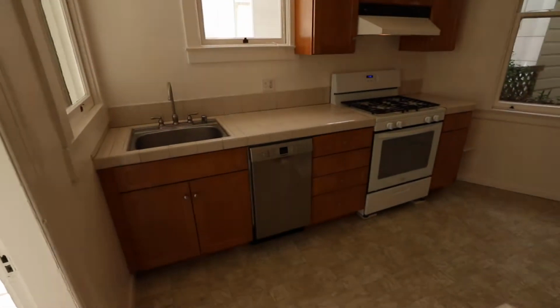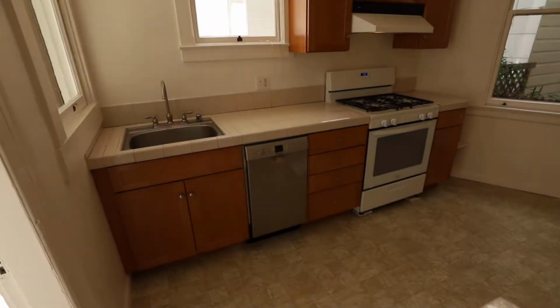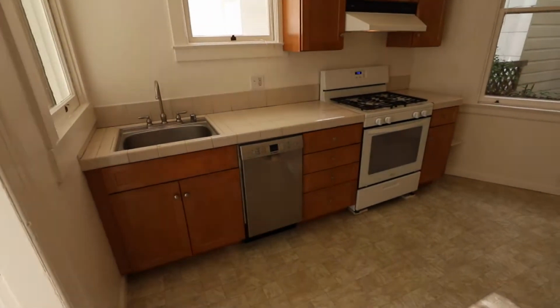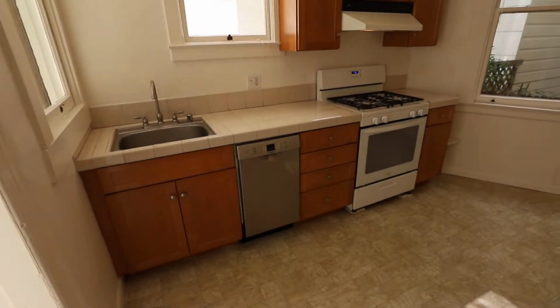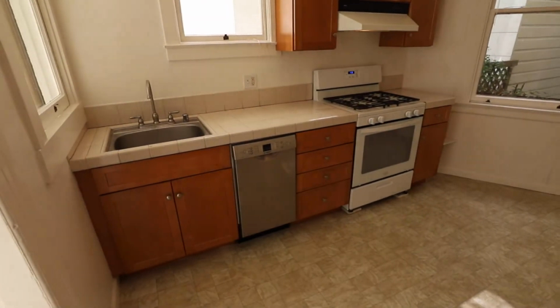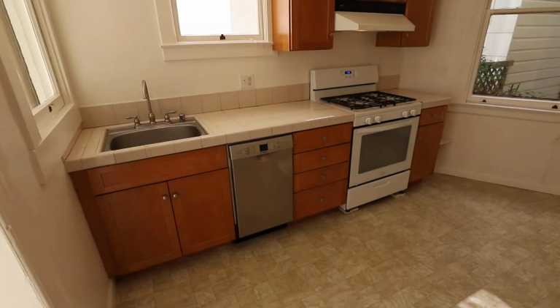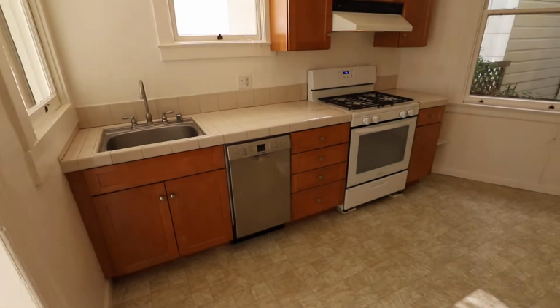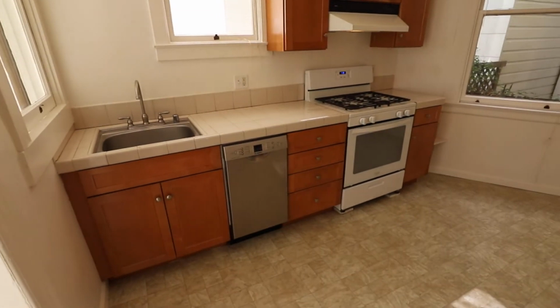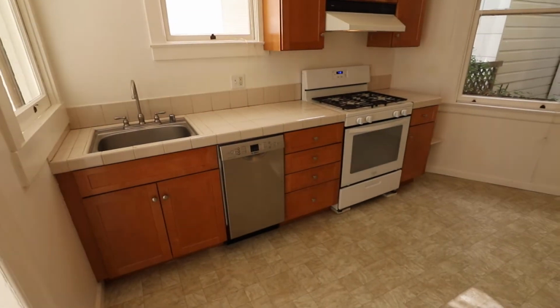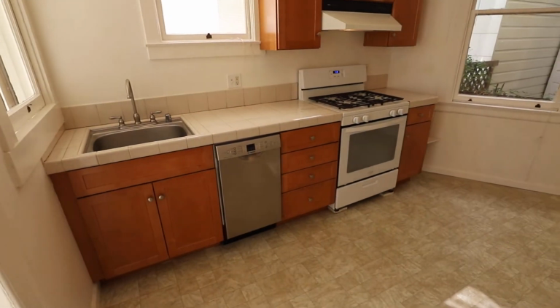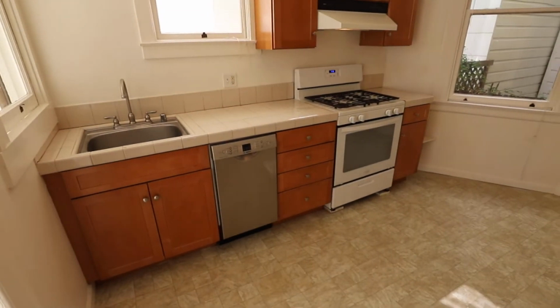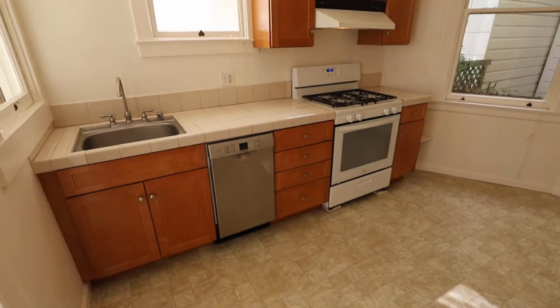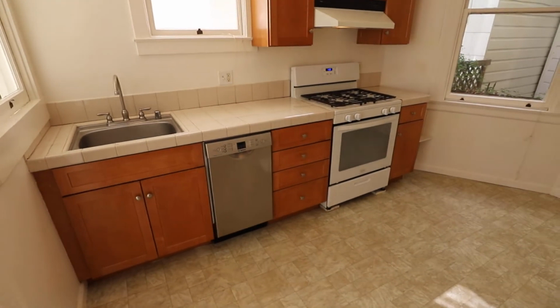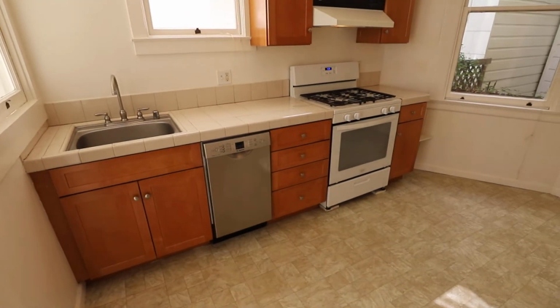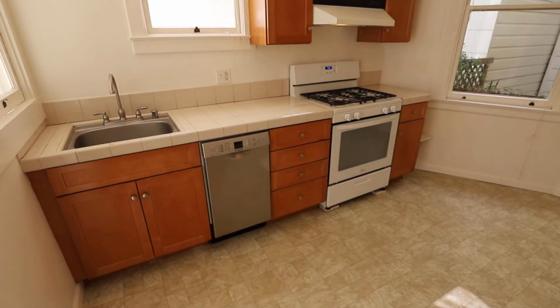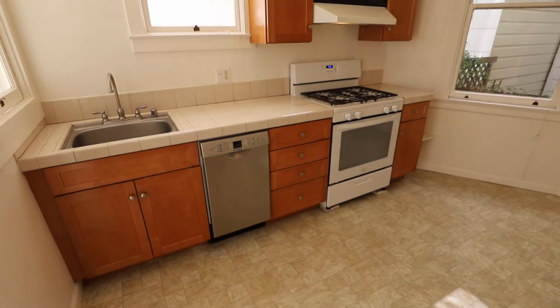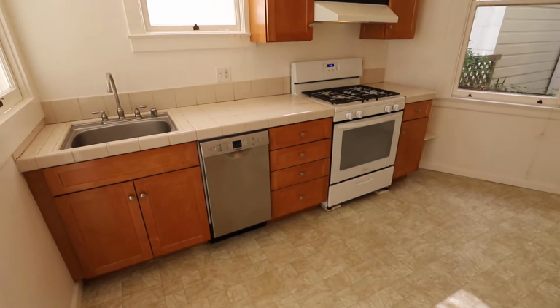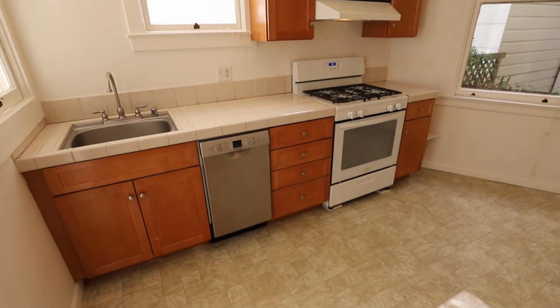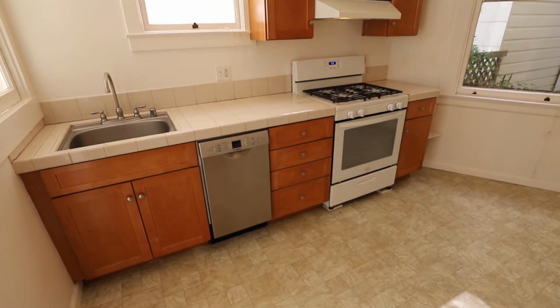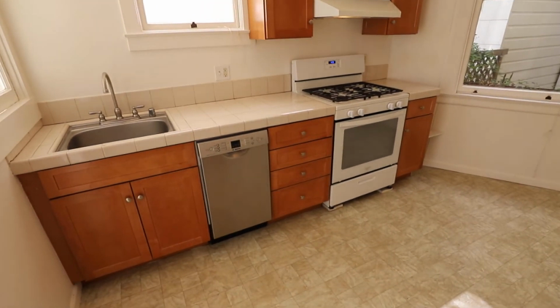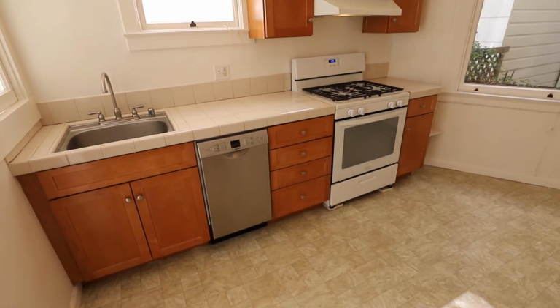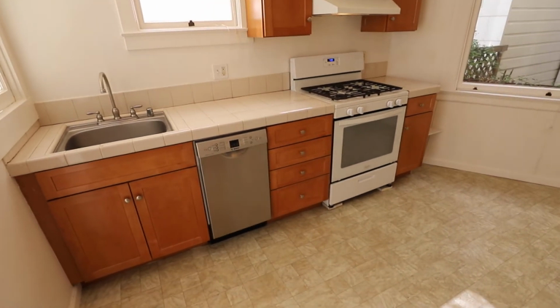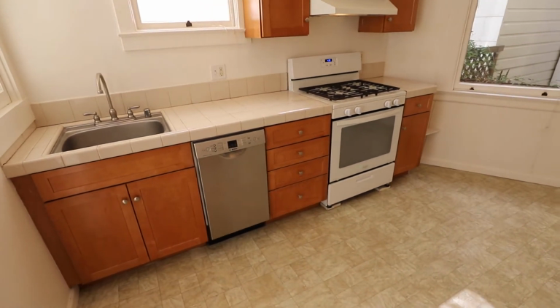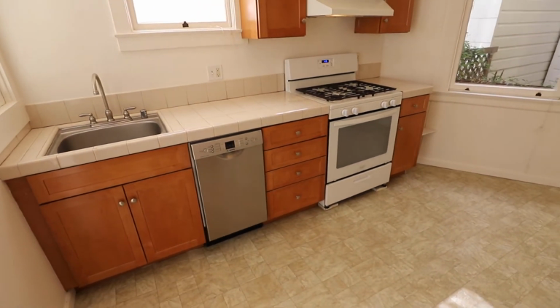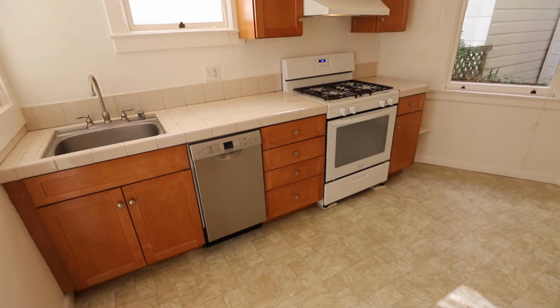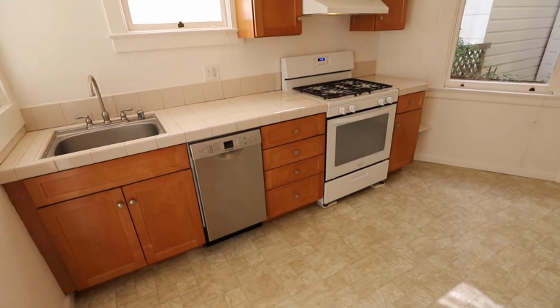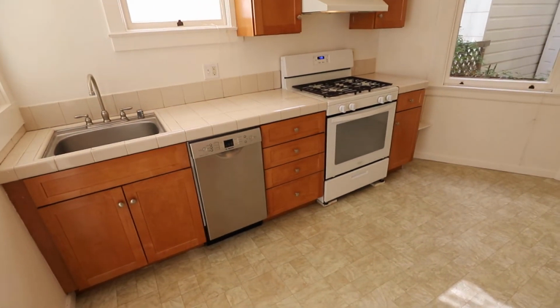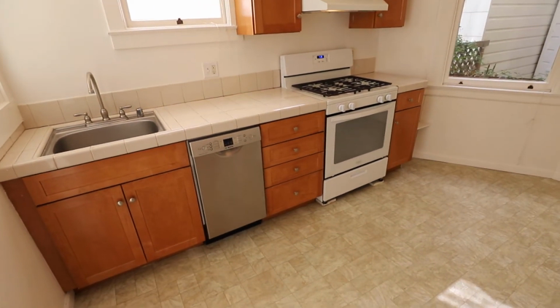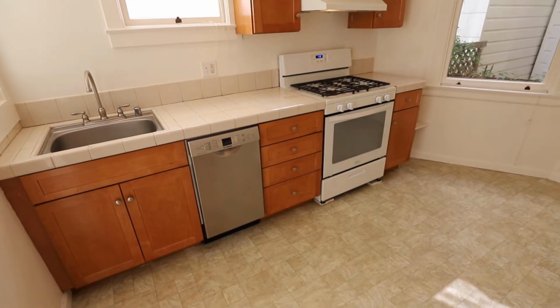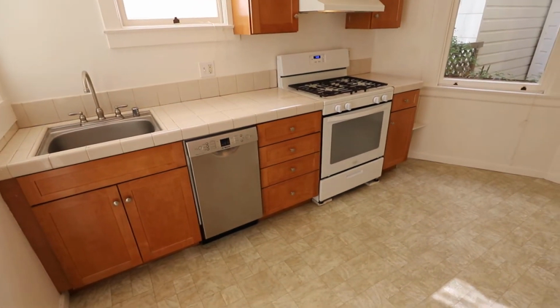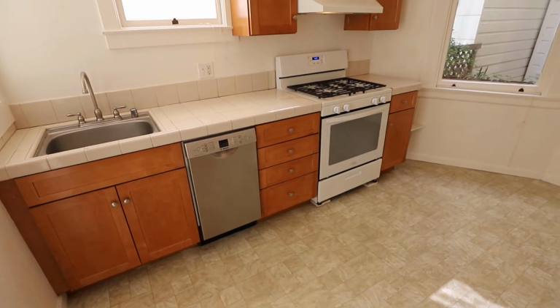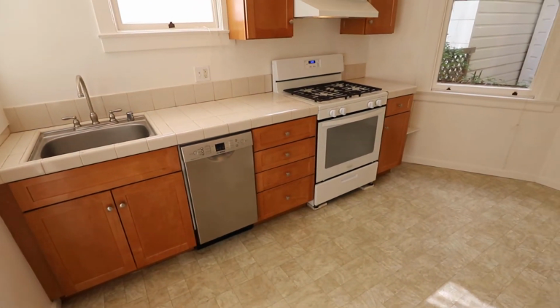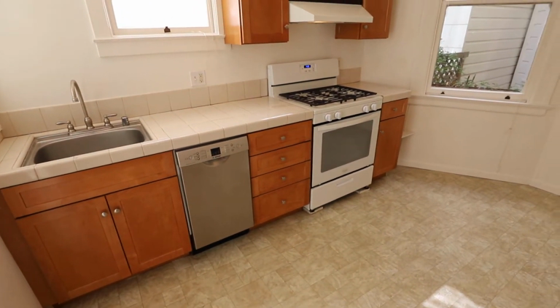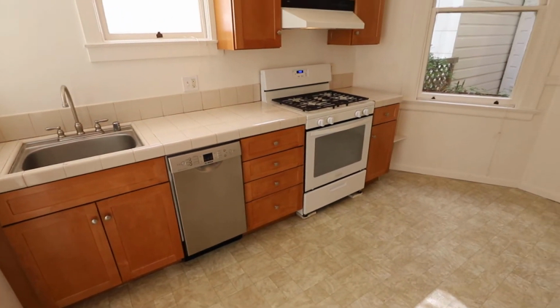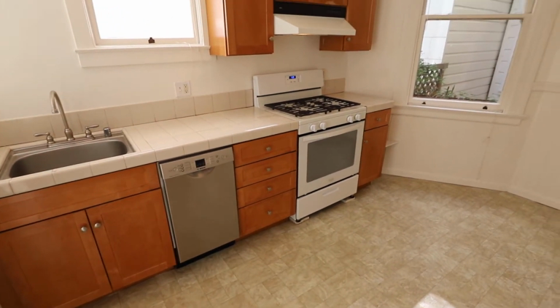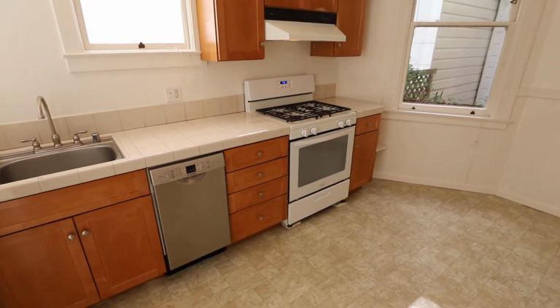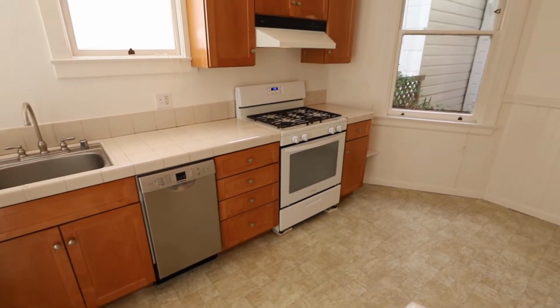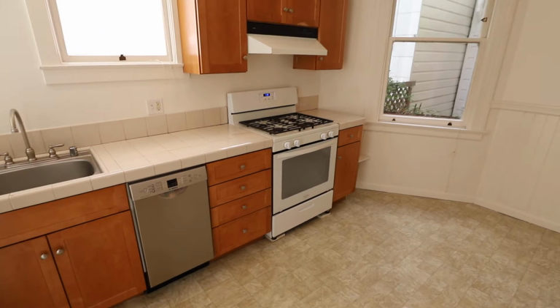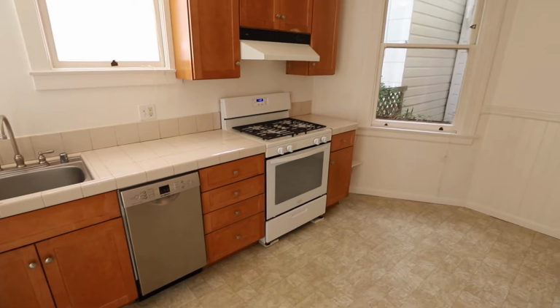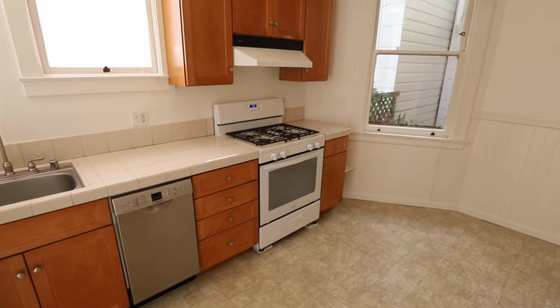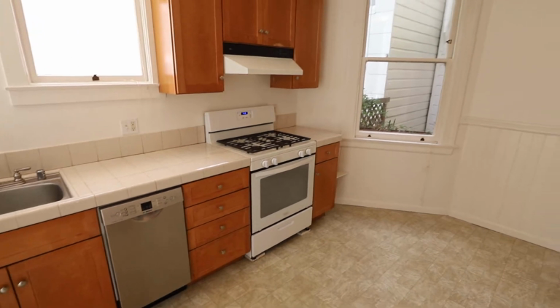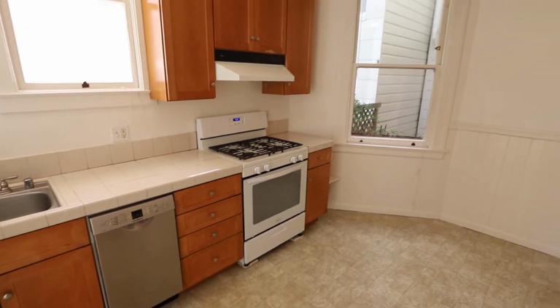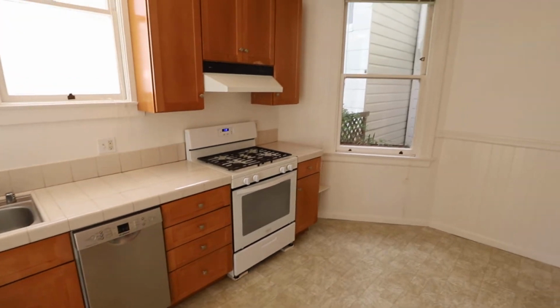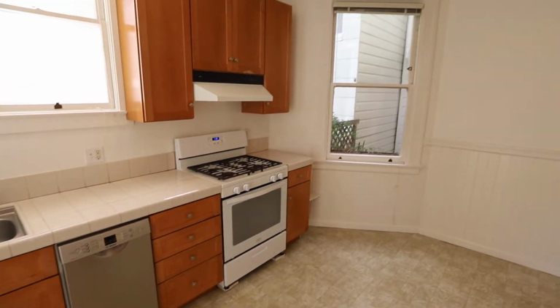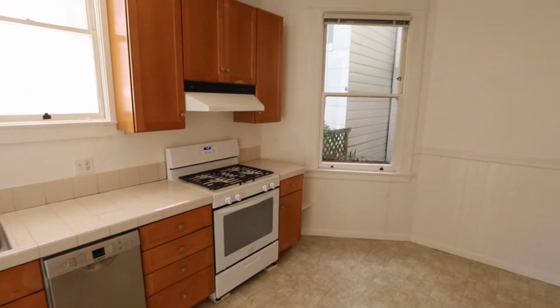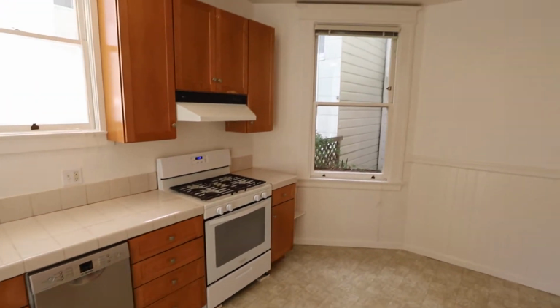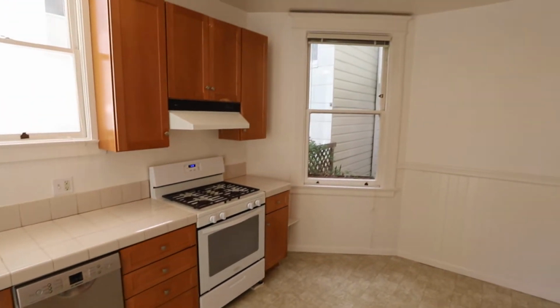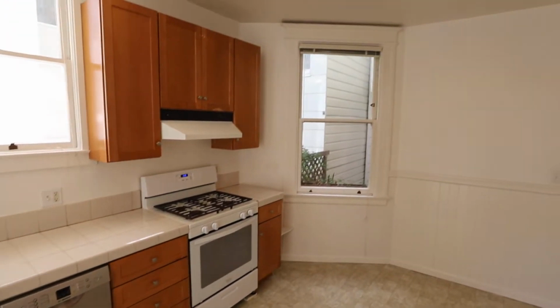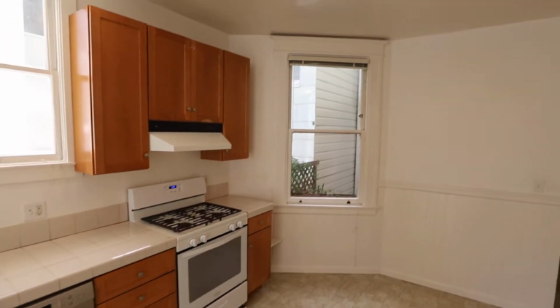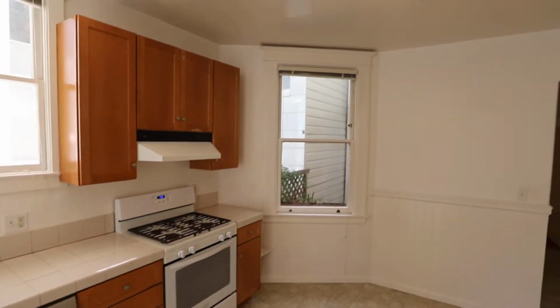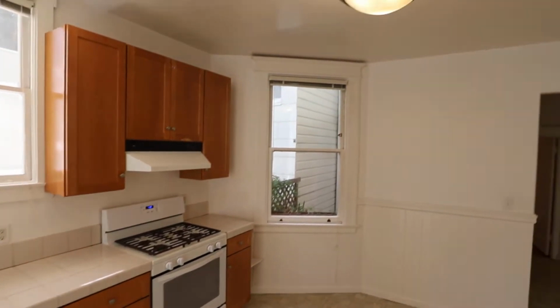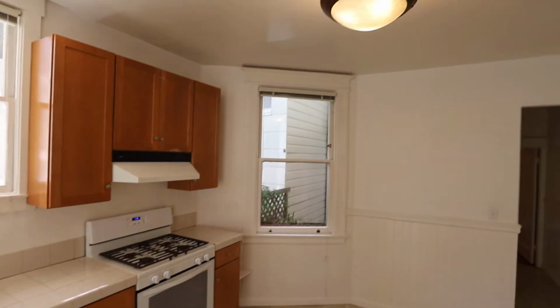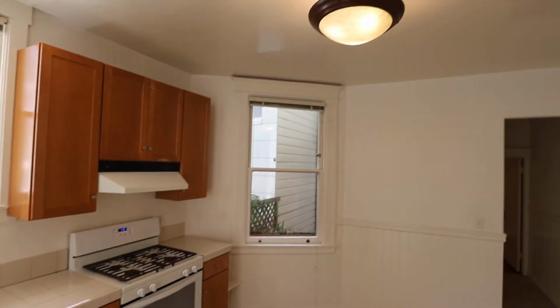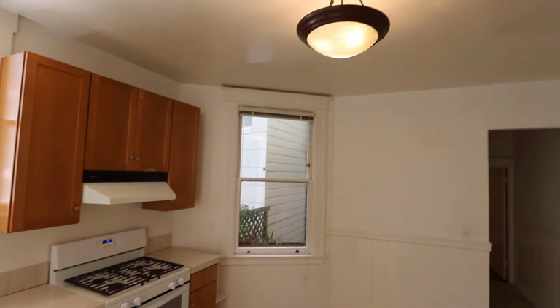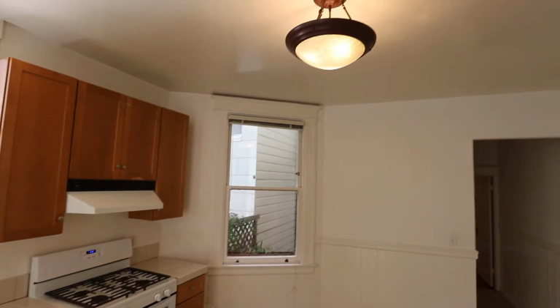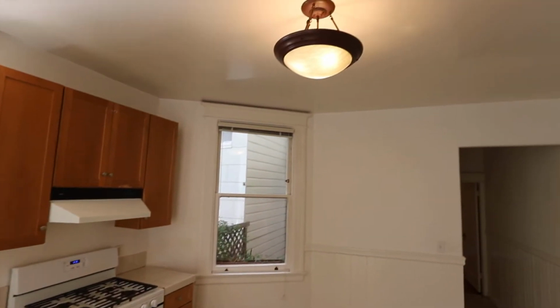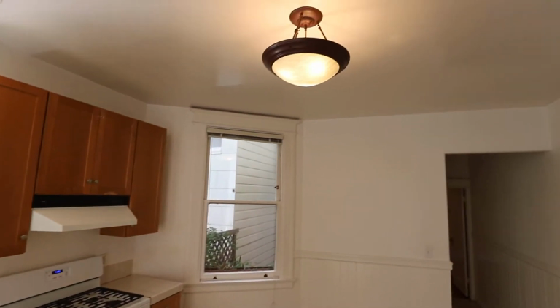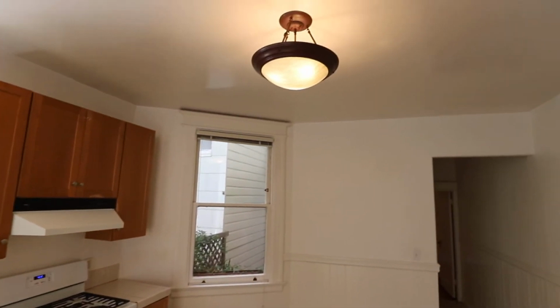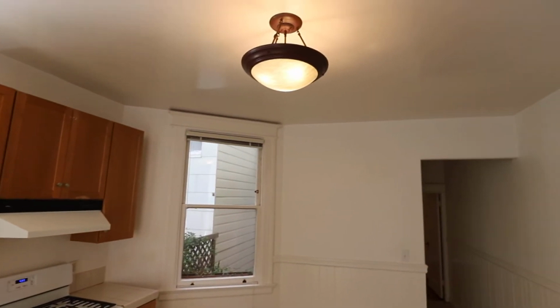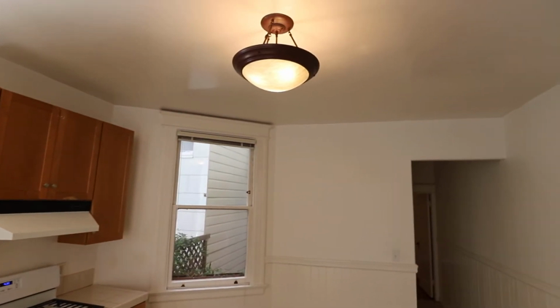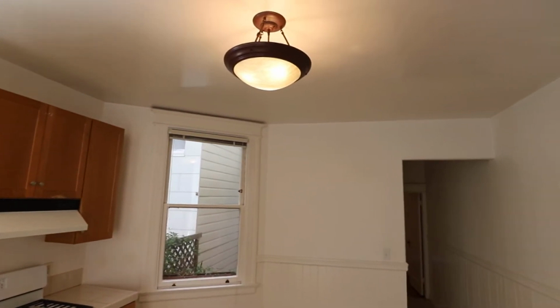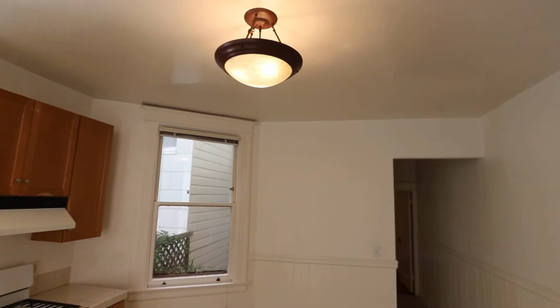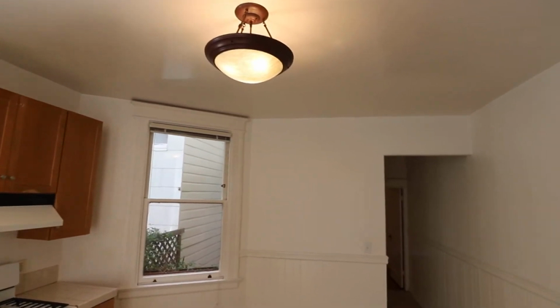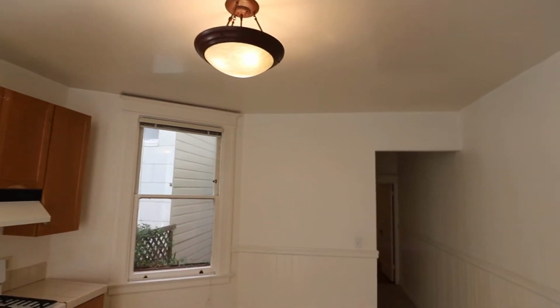Nice large kitchen, Bosch dishwasher, gas range, nice high ceilings too.